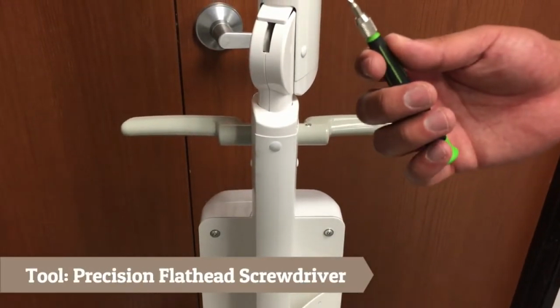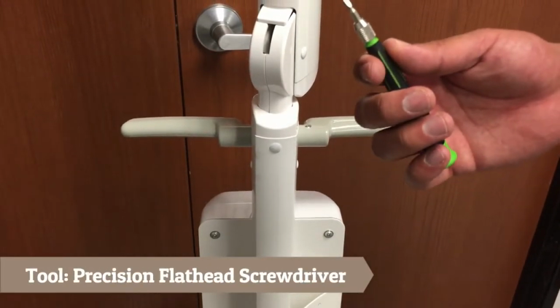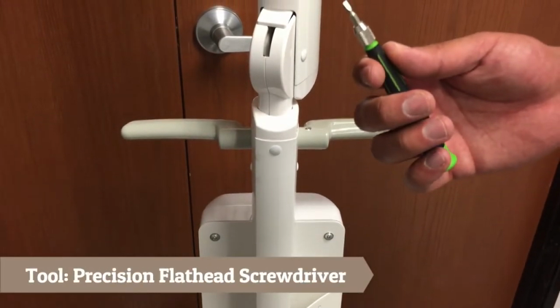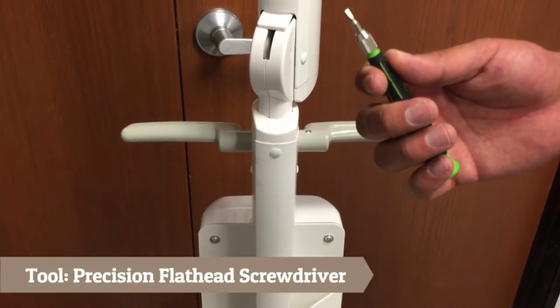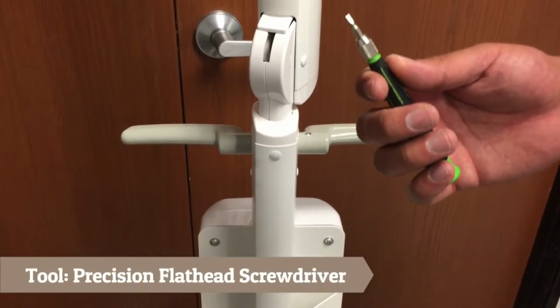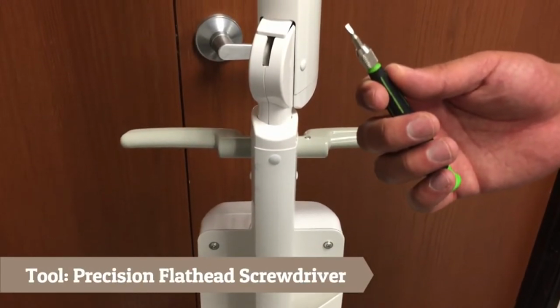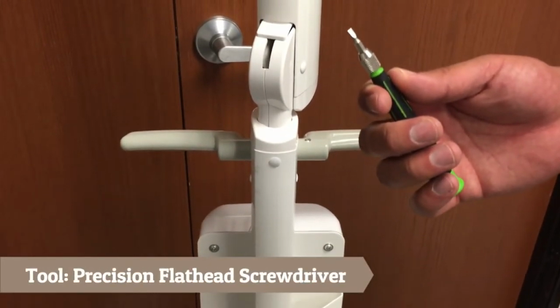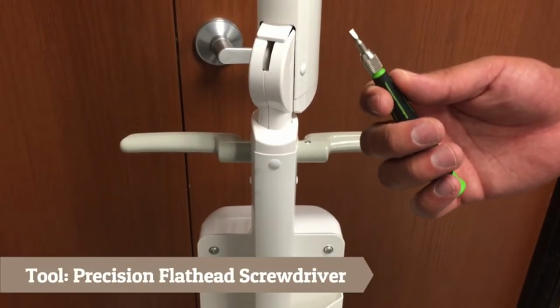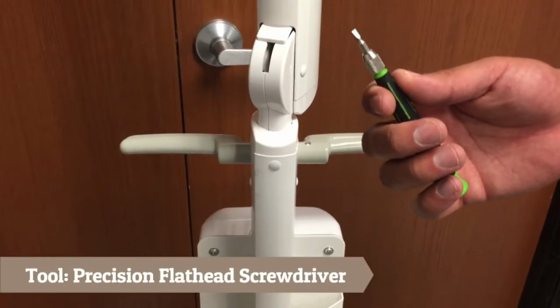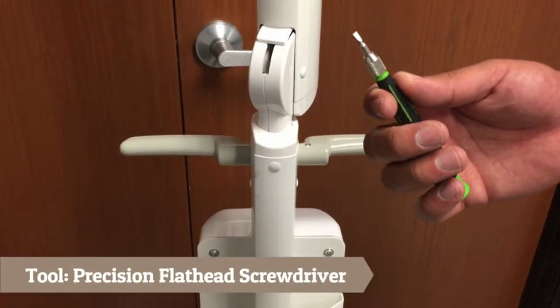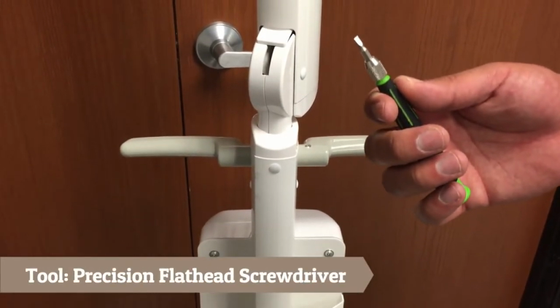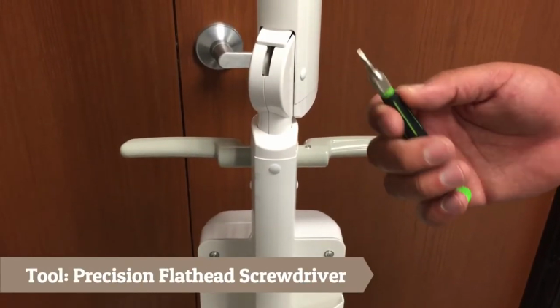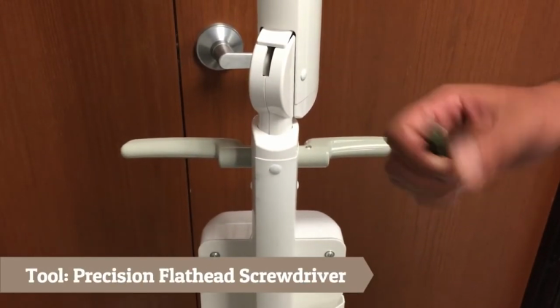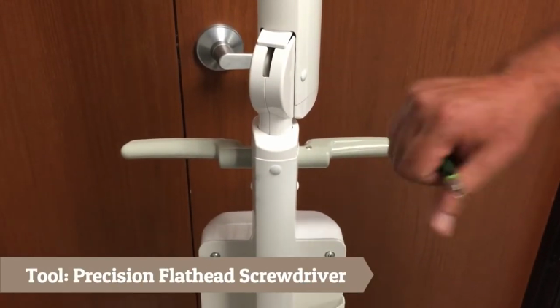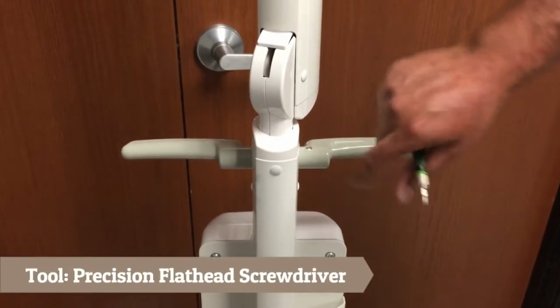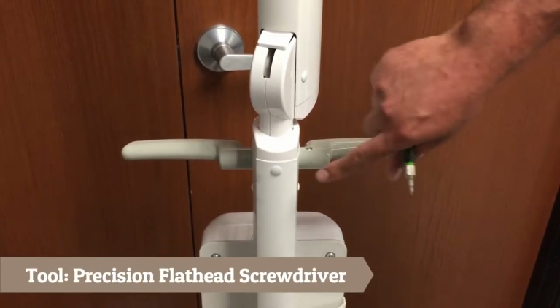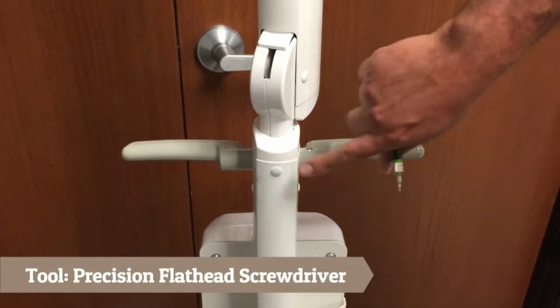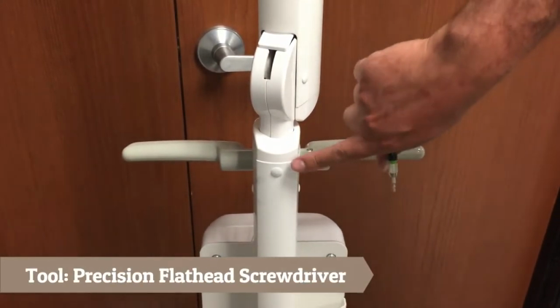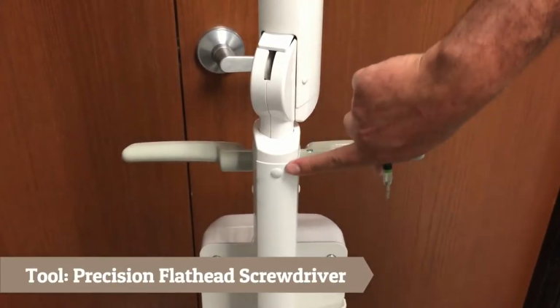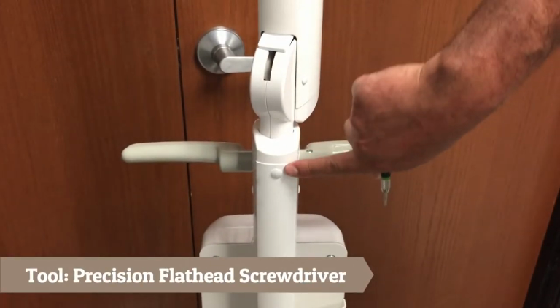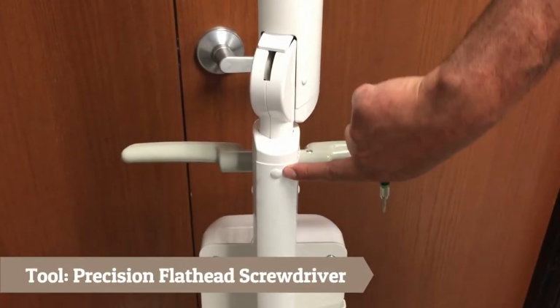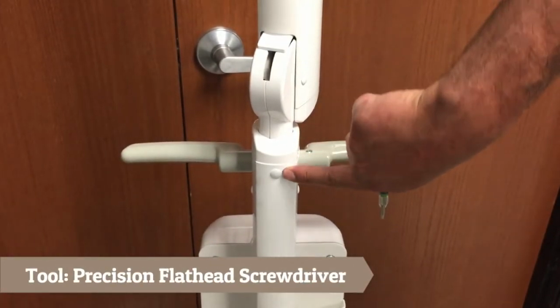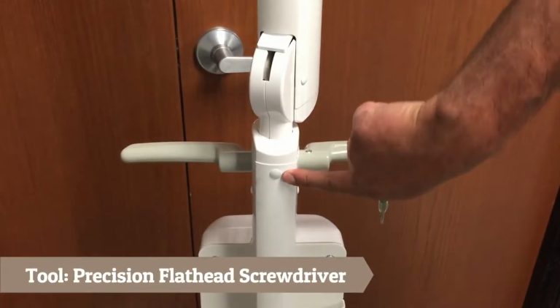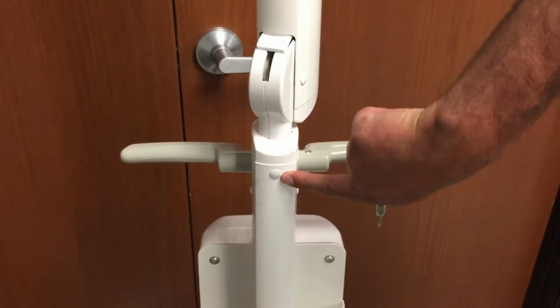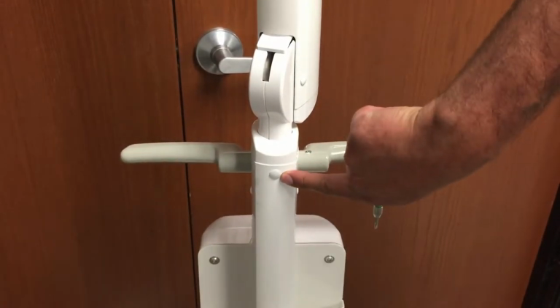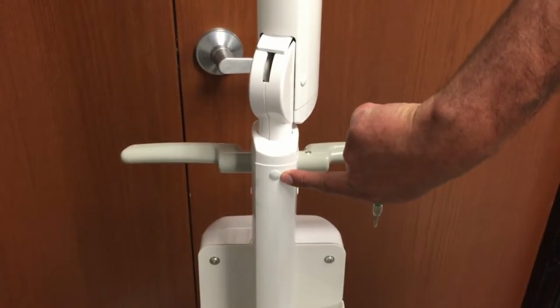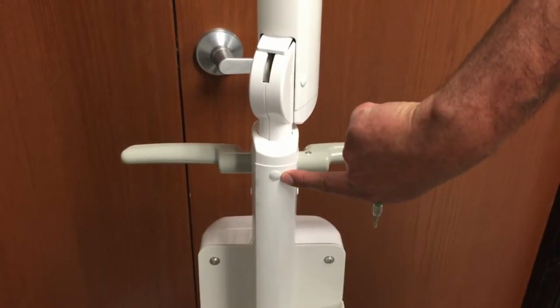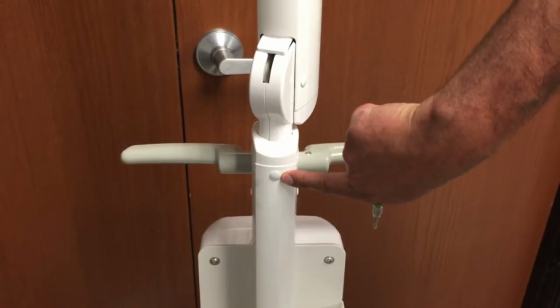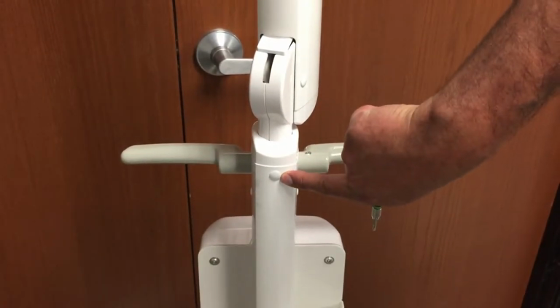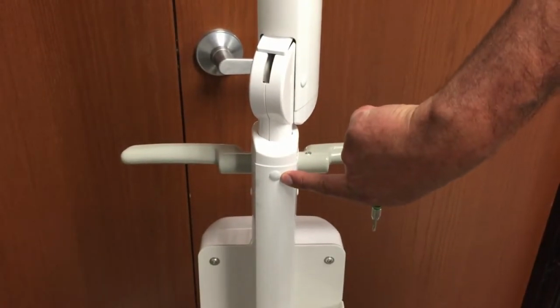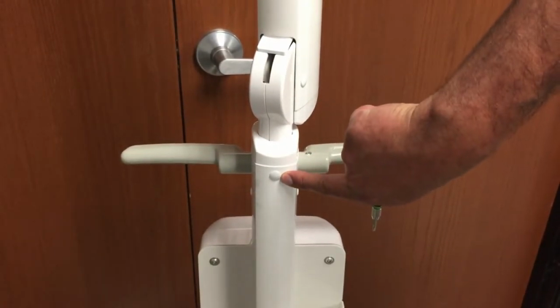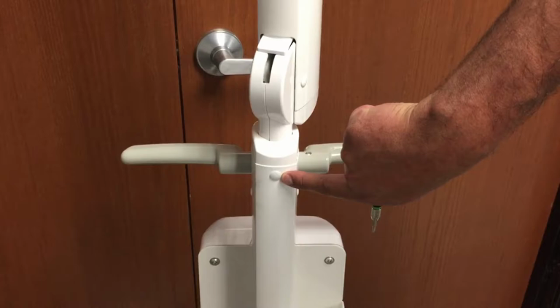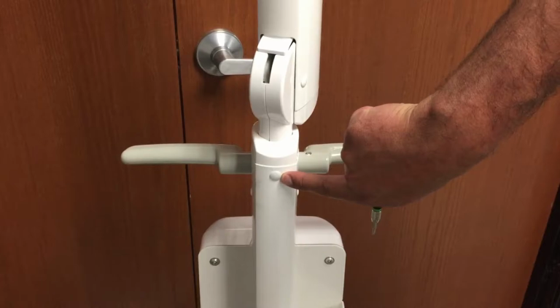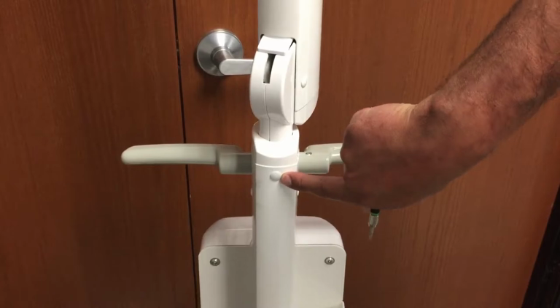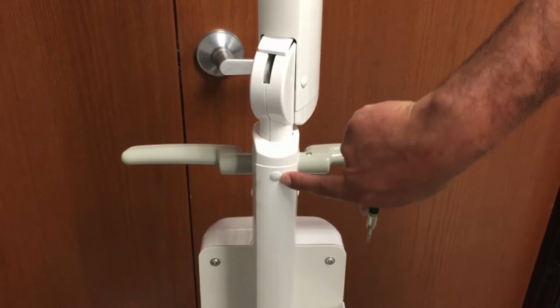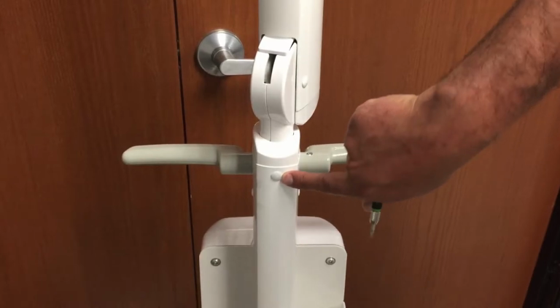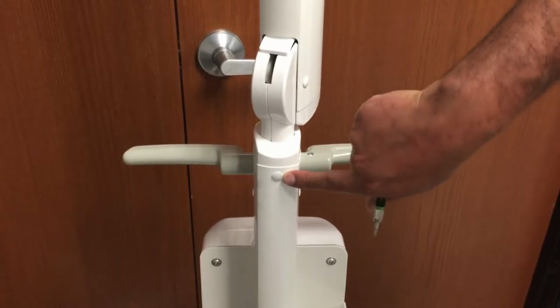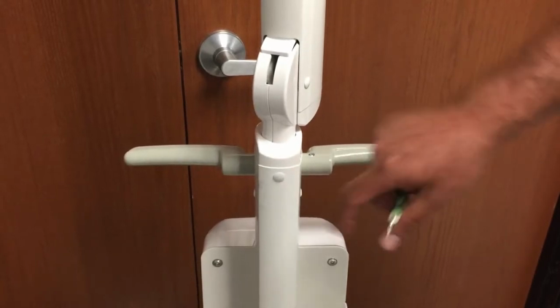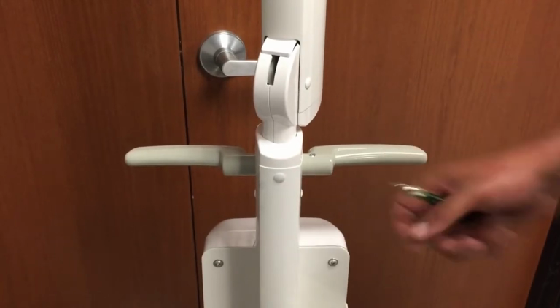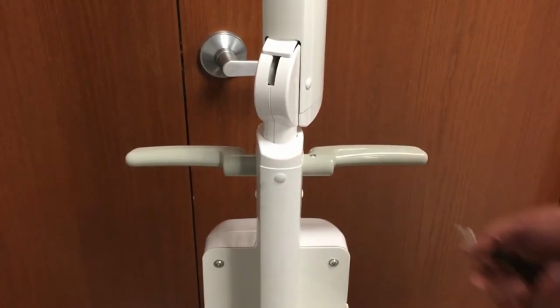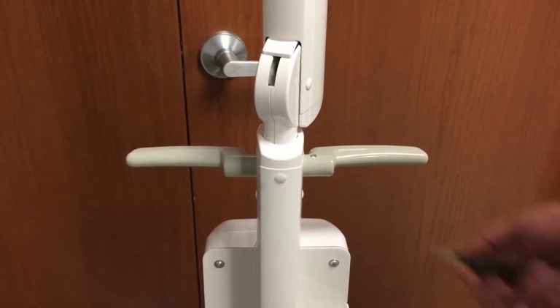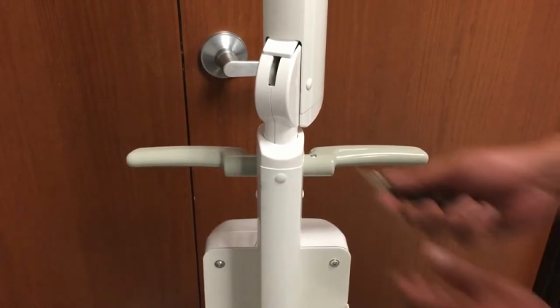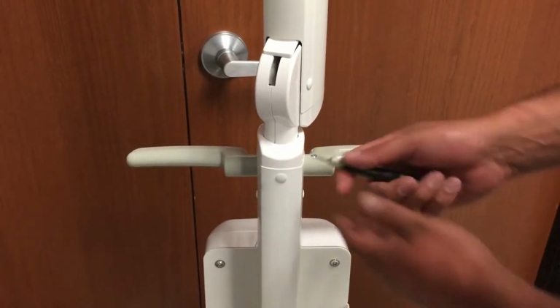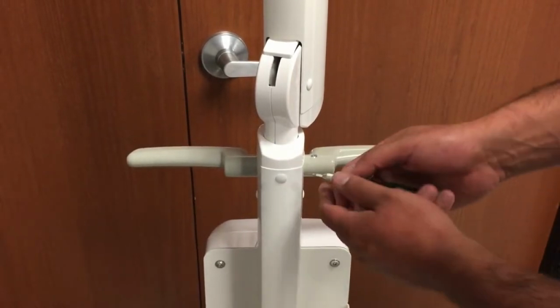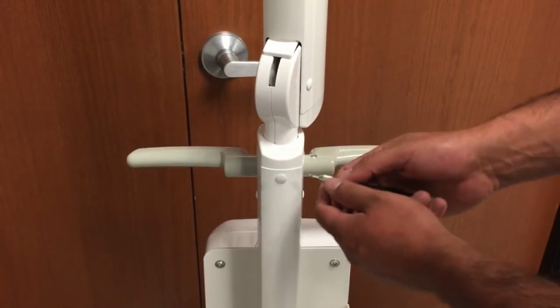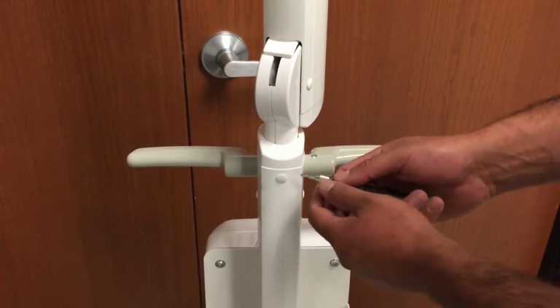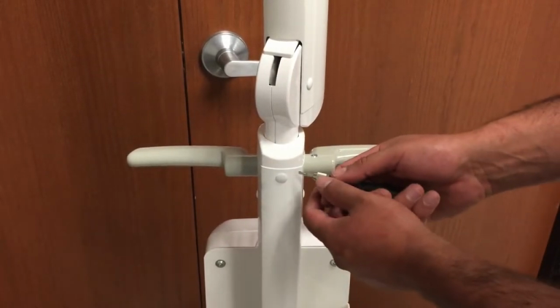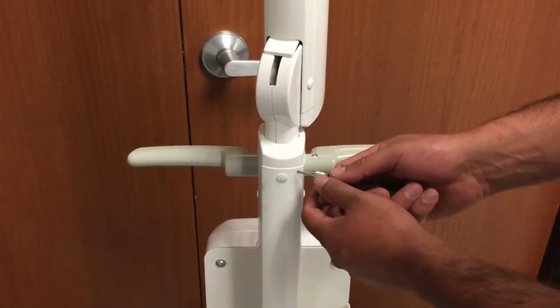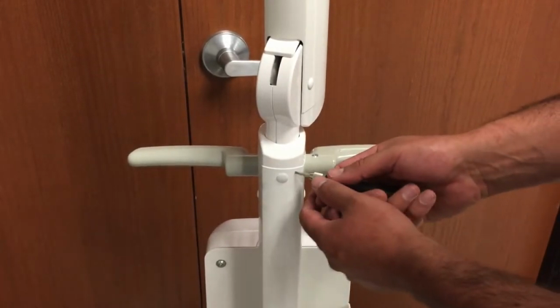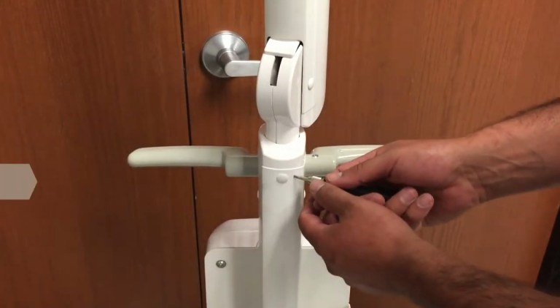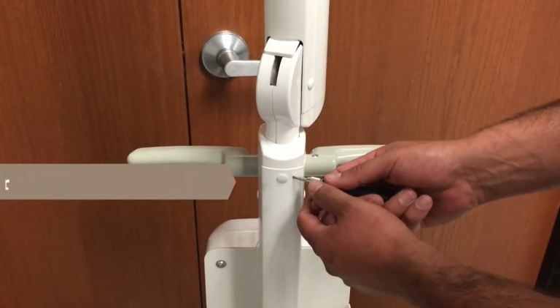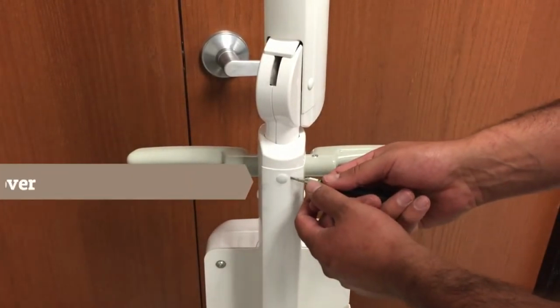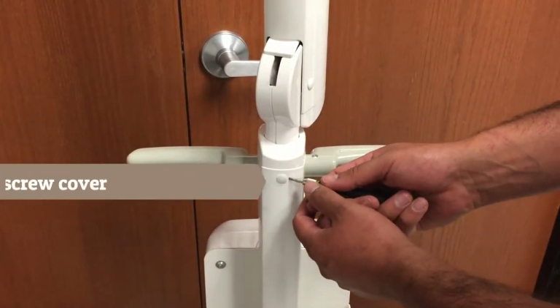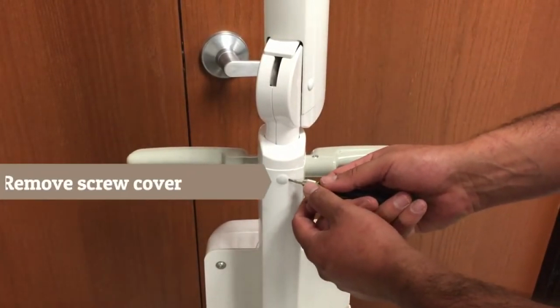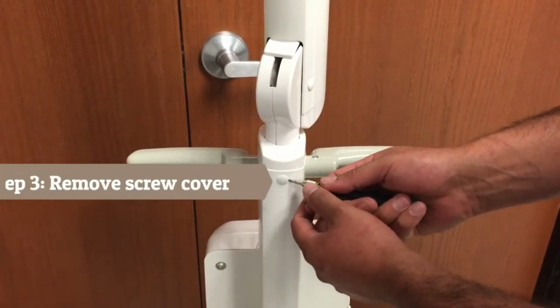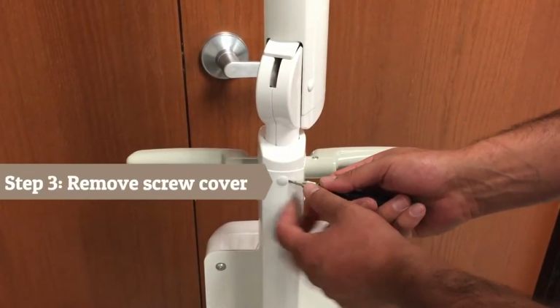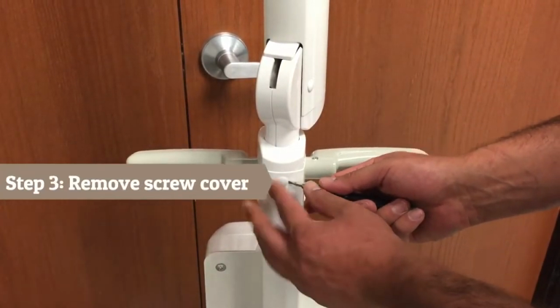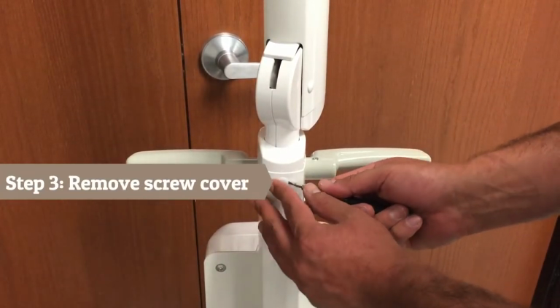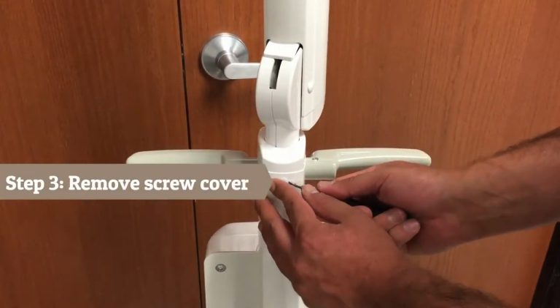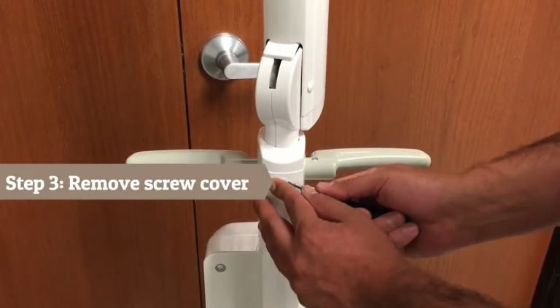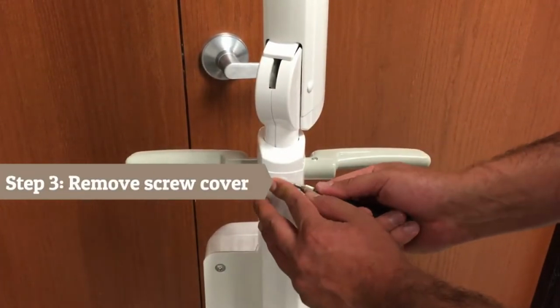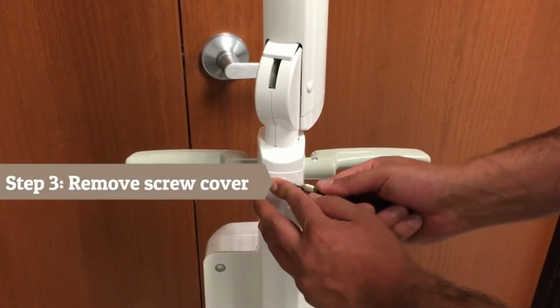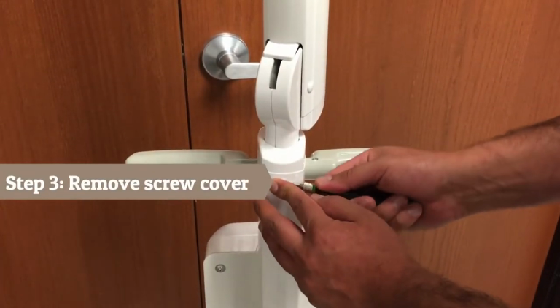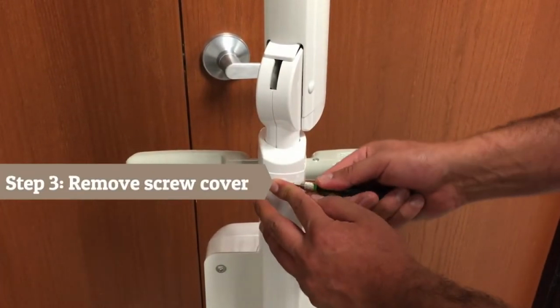Step 3: Remove the screw cover on the top center of the upright using the precision flat head screwdriver.